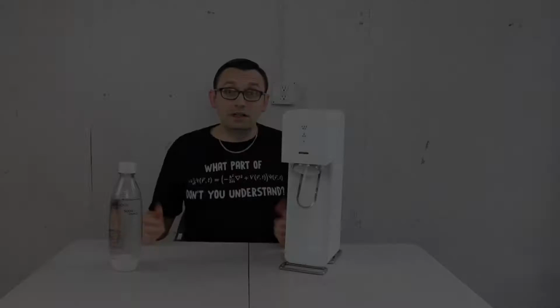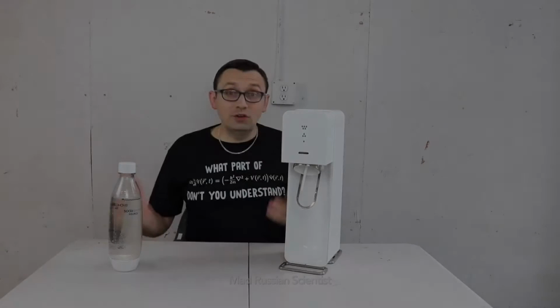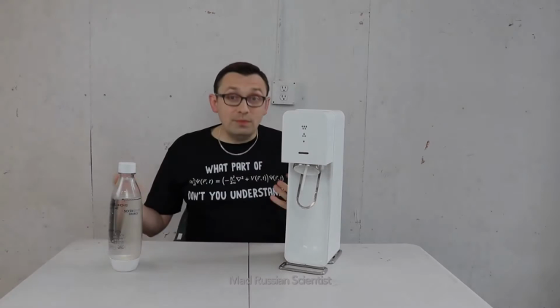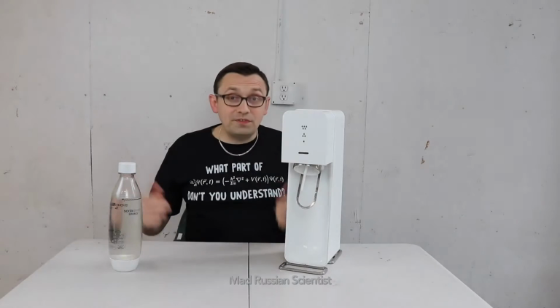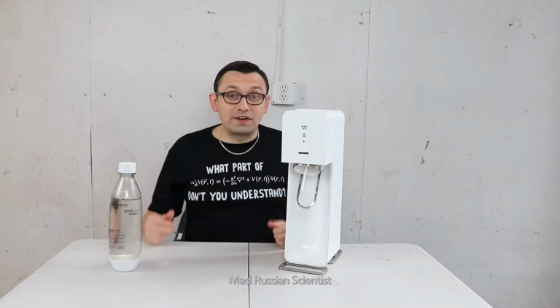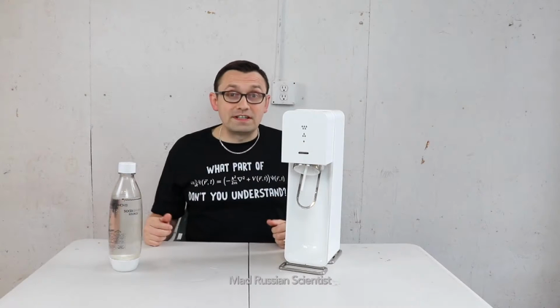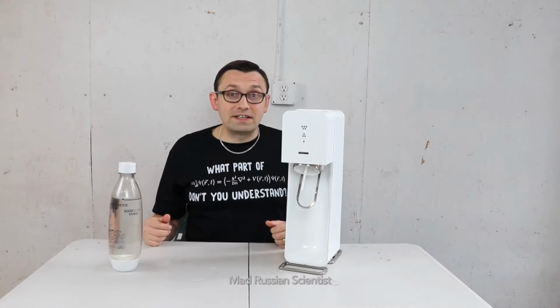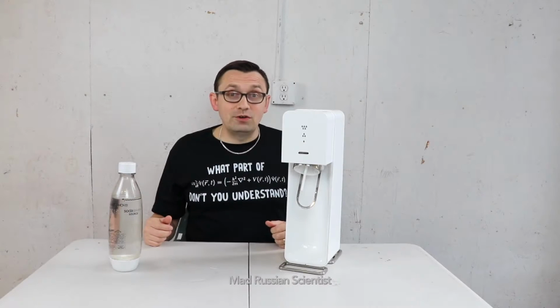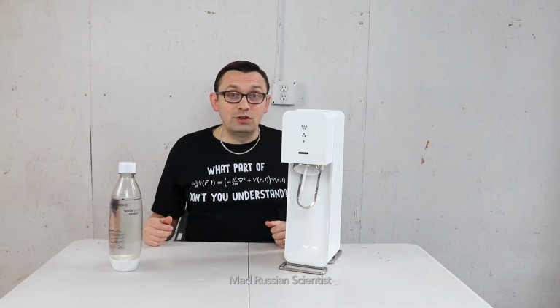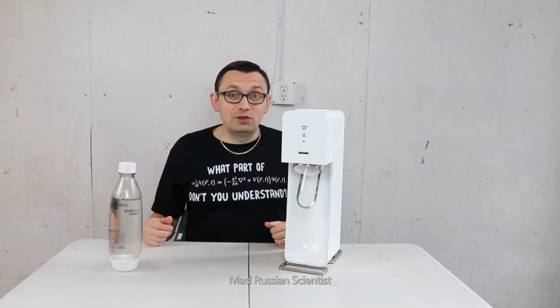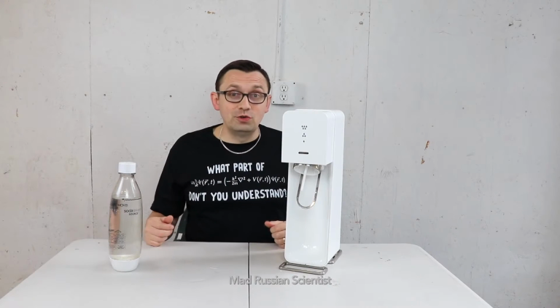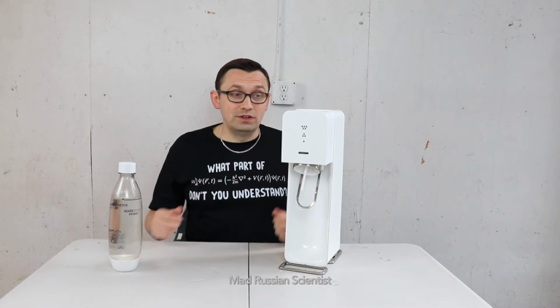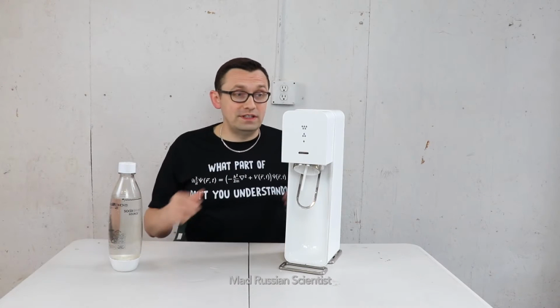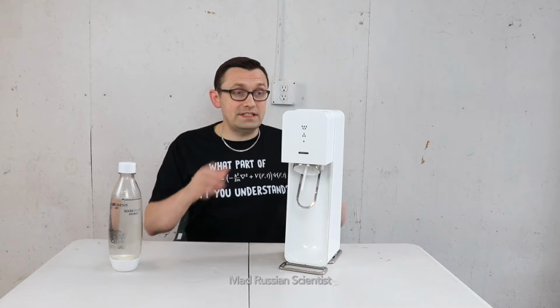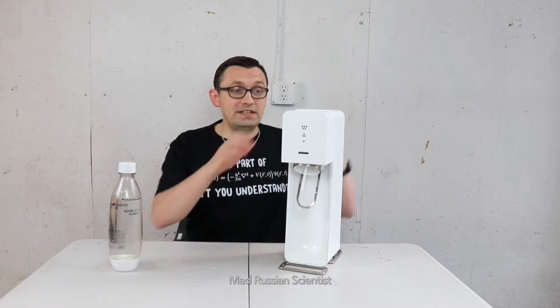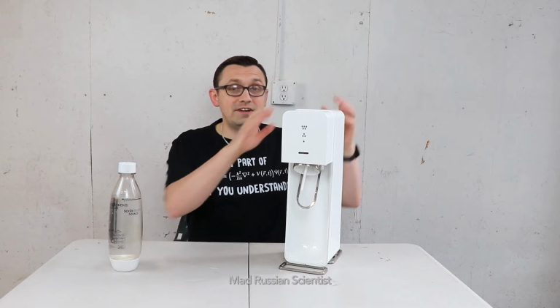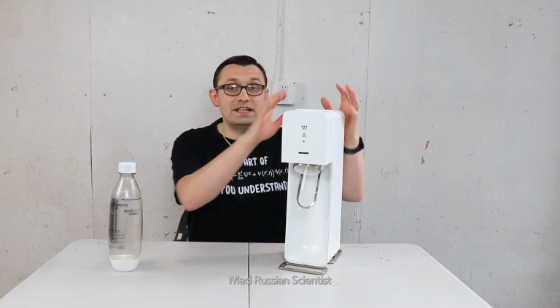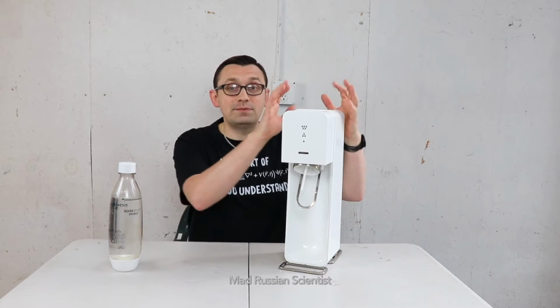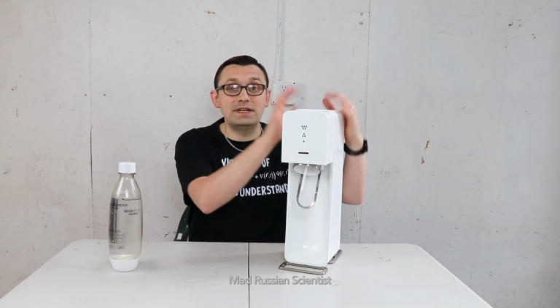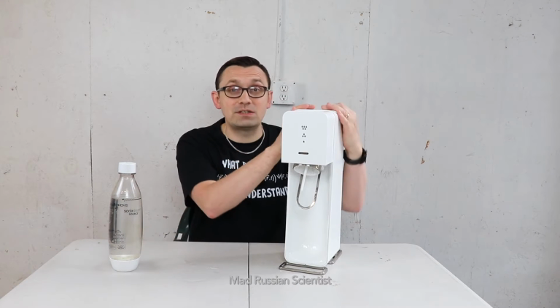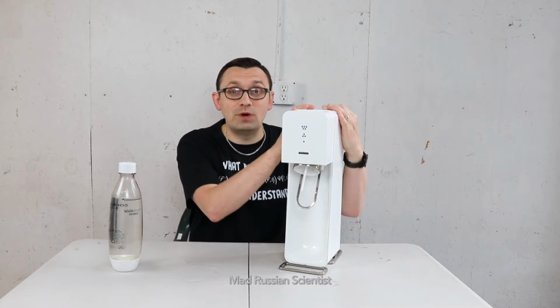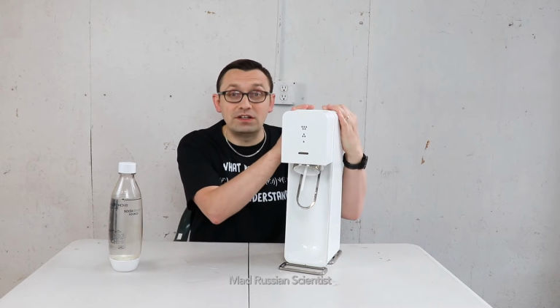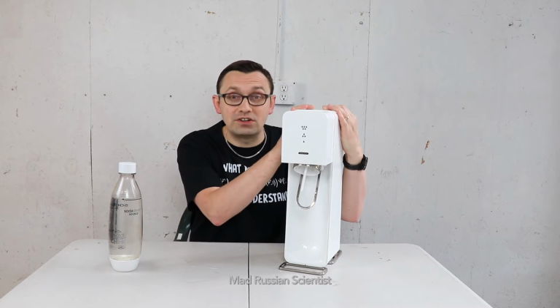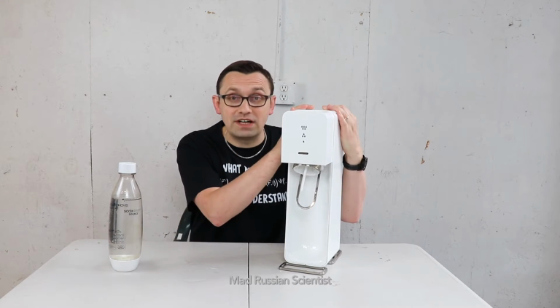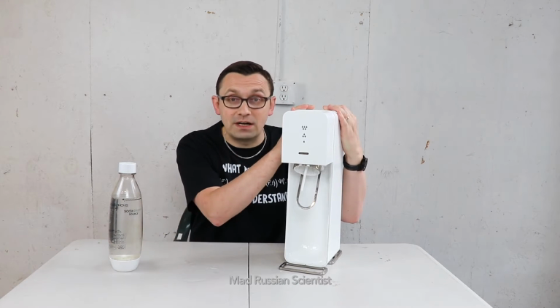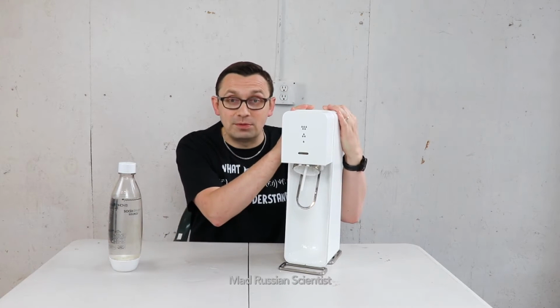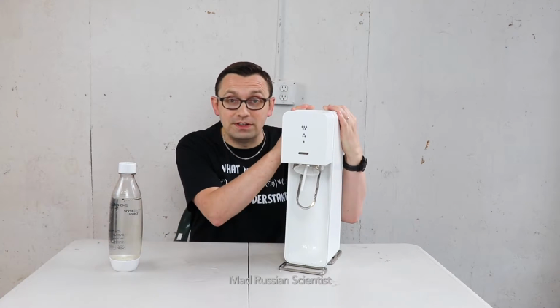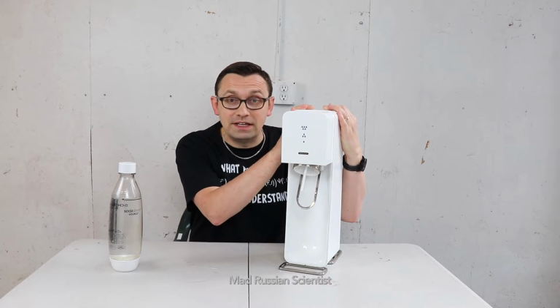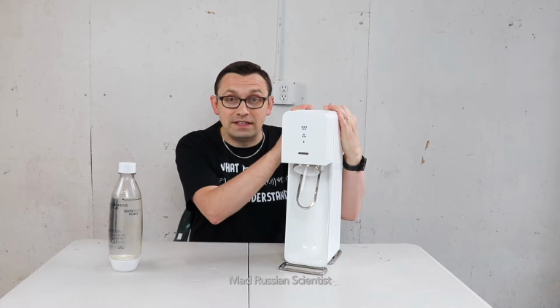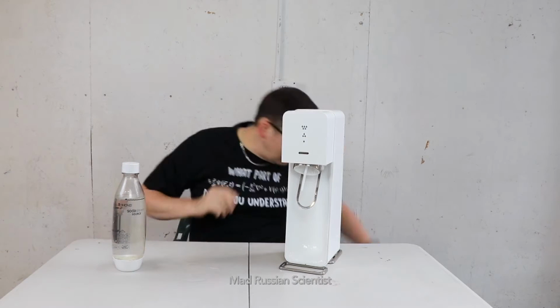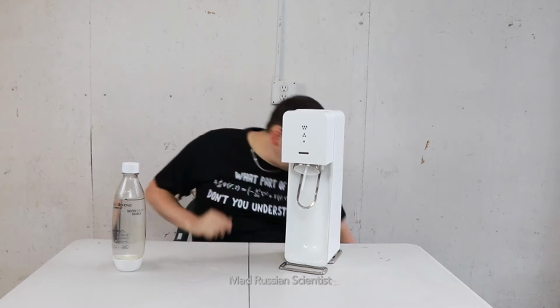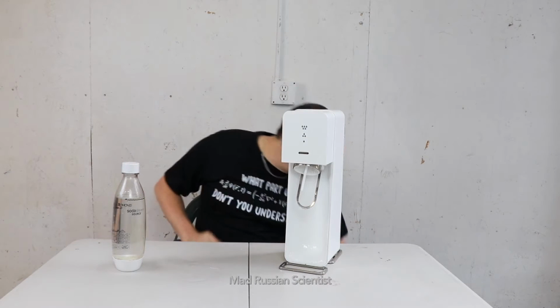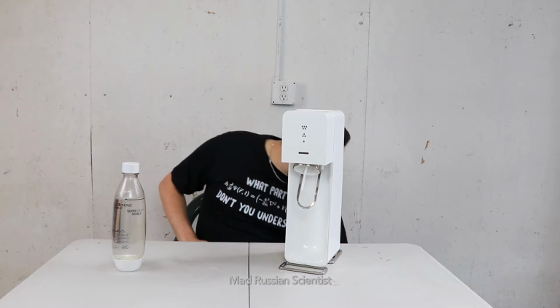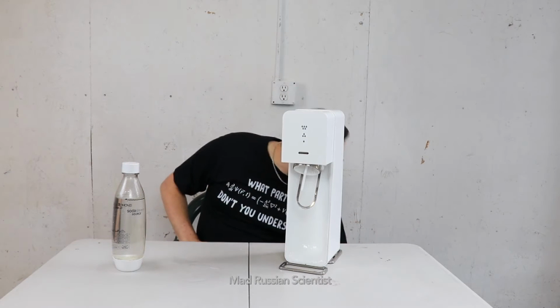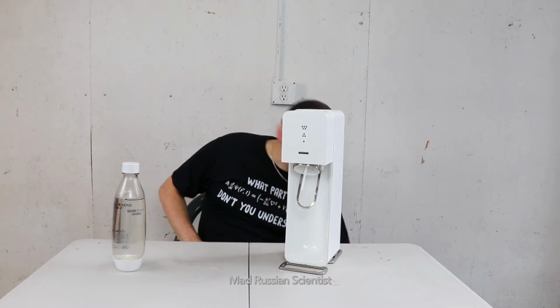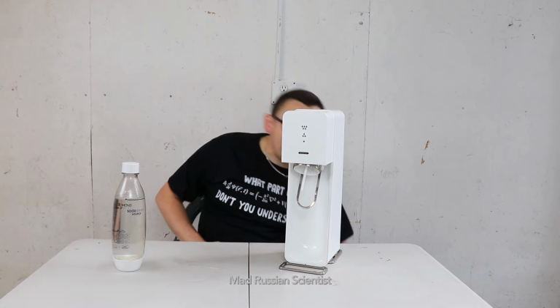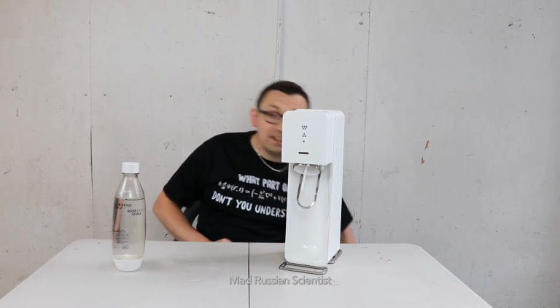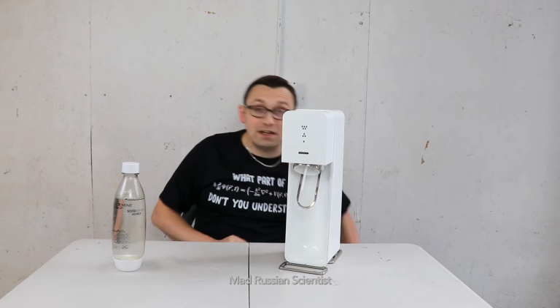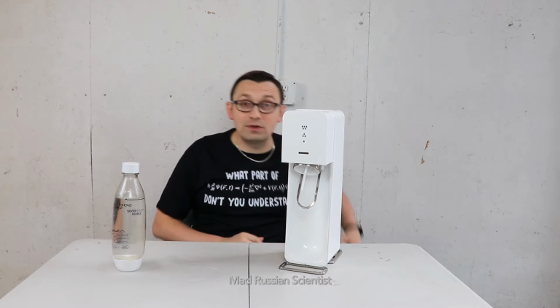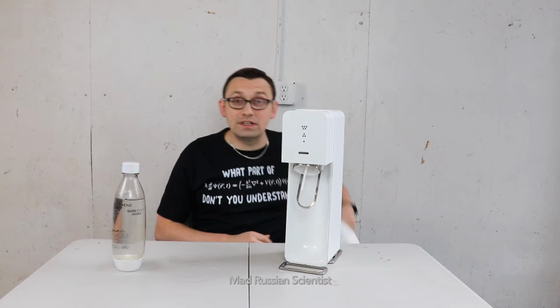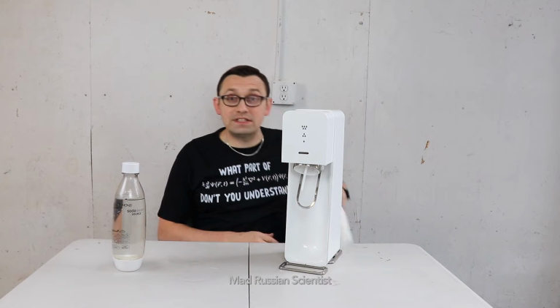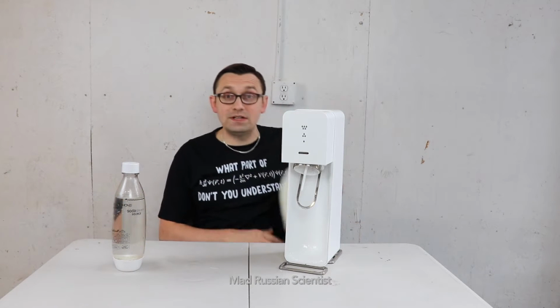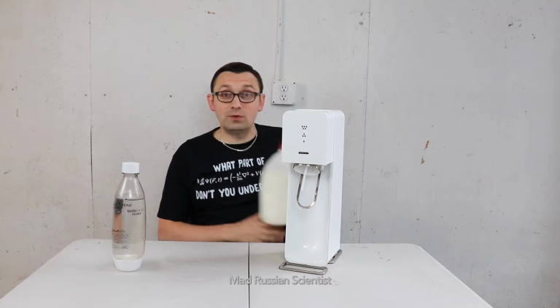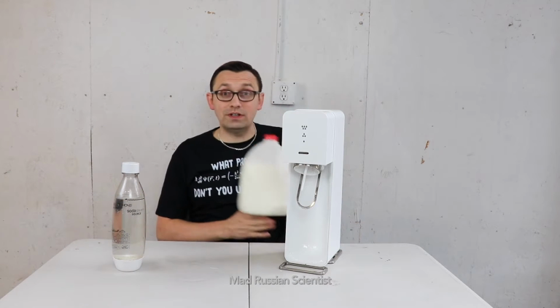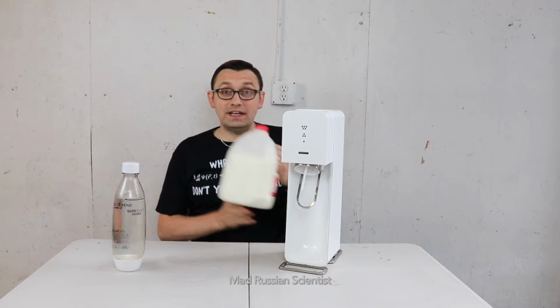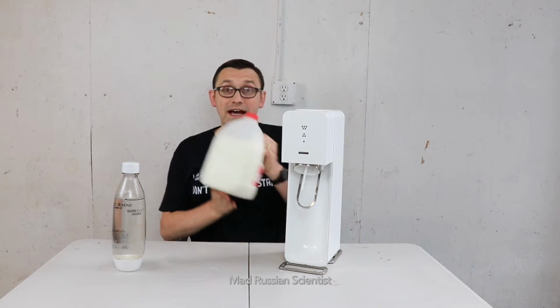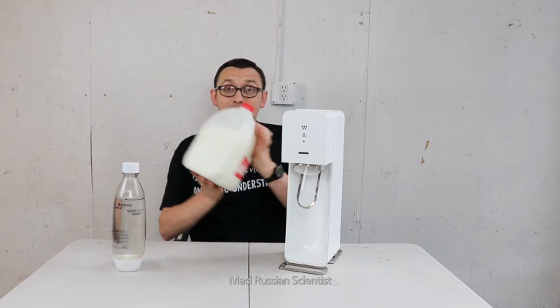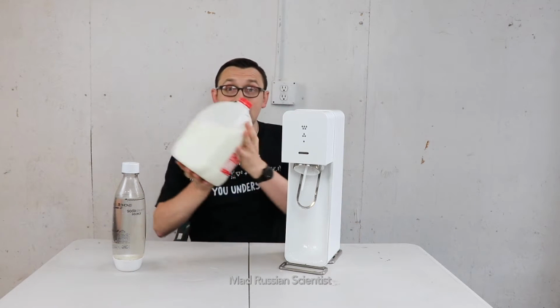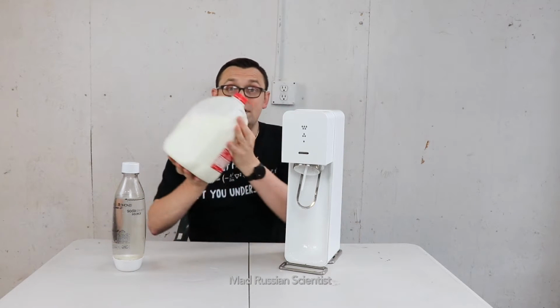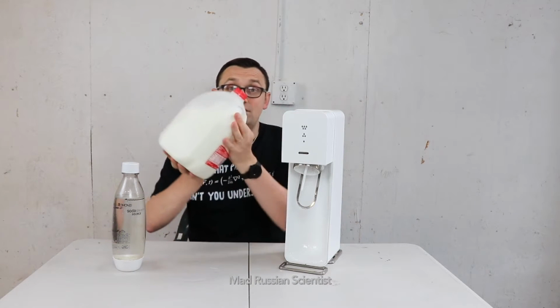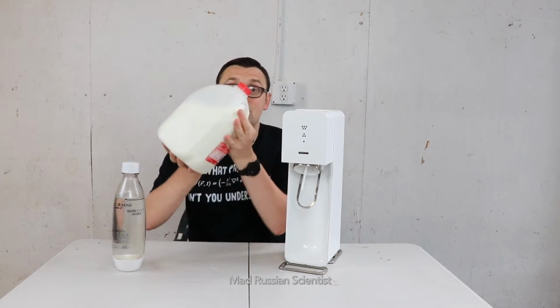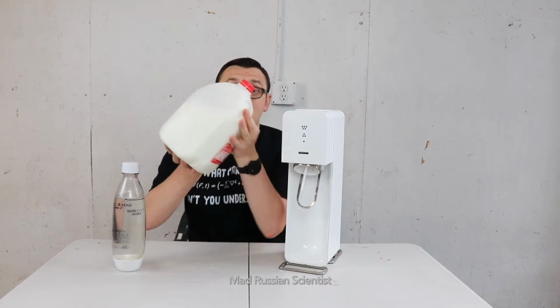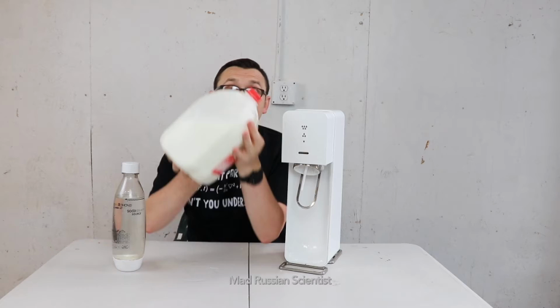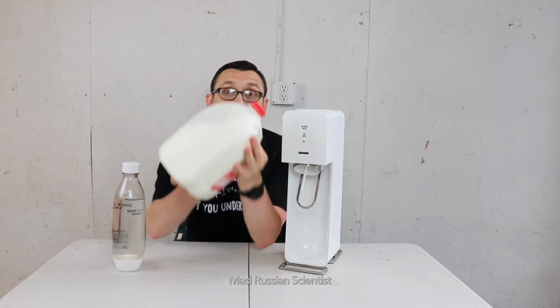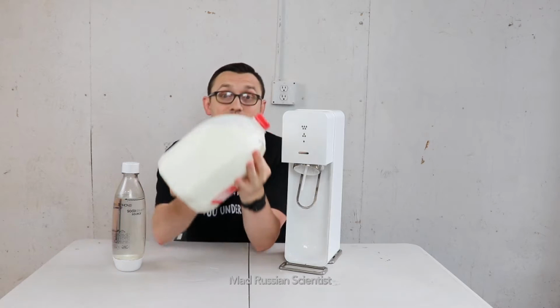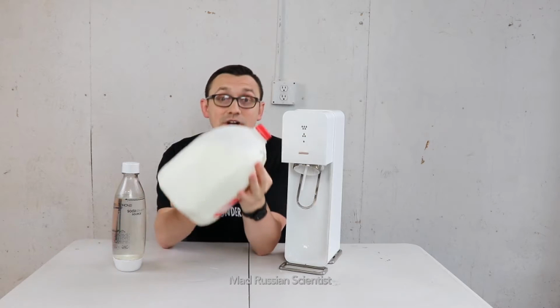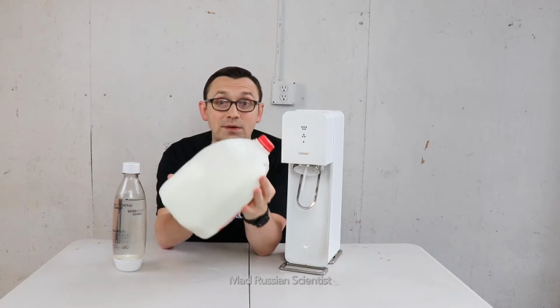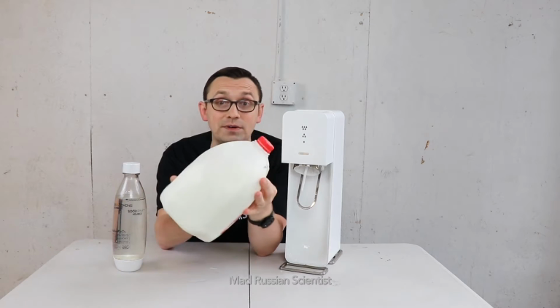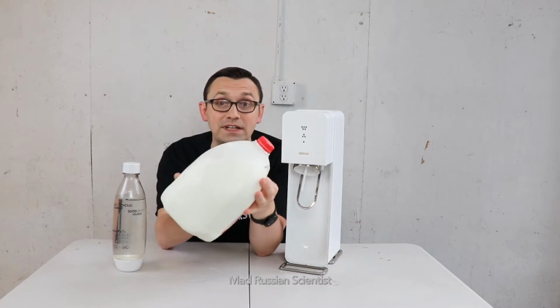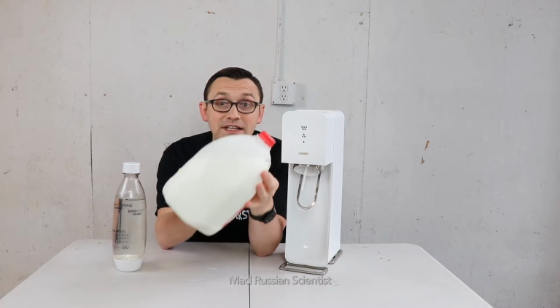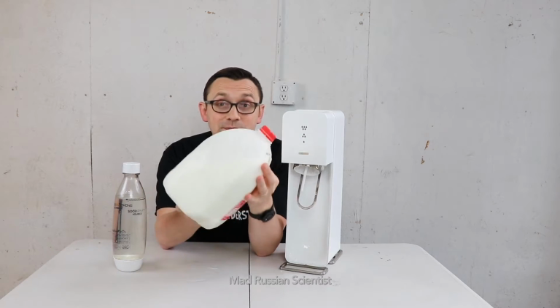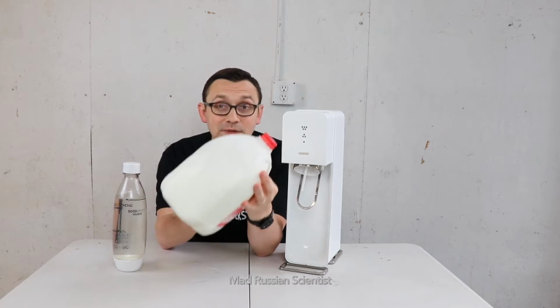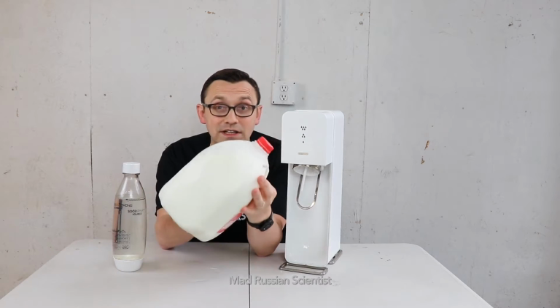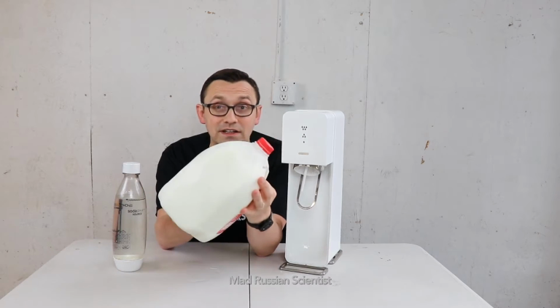Hello my friends, how y'all doing? This device makes water carbonated and in today's video I want to see what happens if you try to carbonate milk.